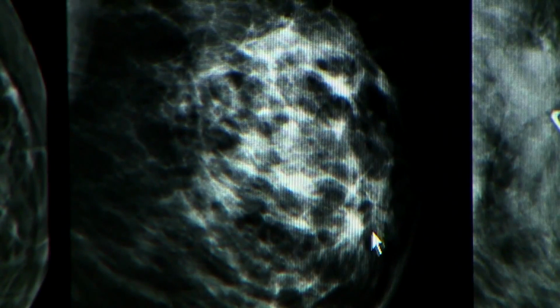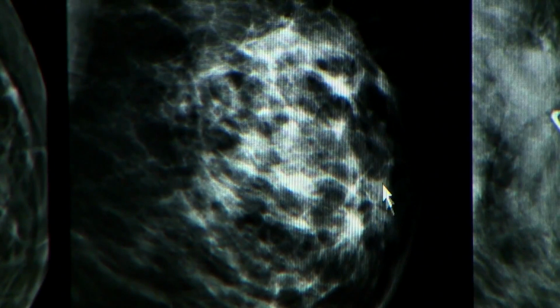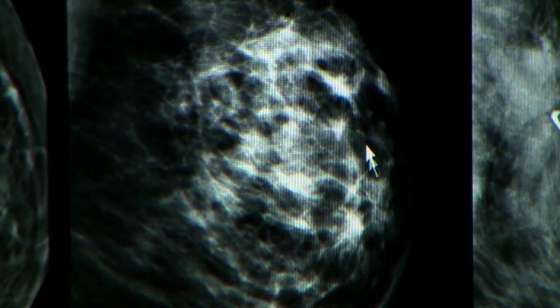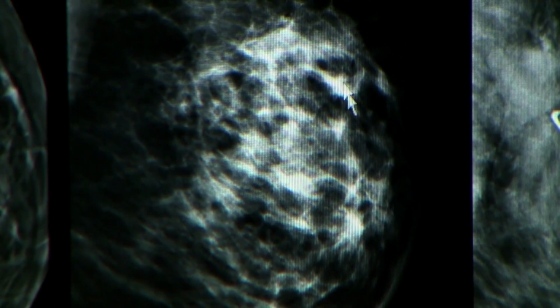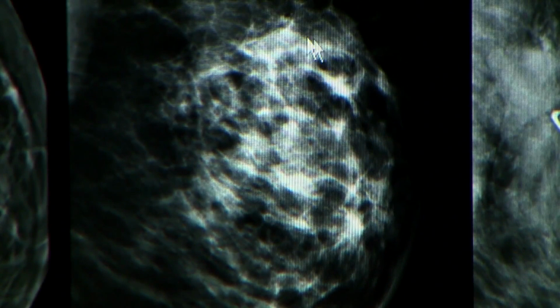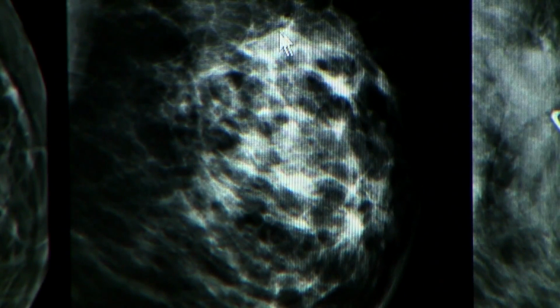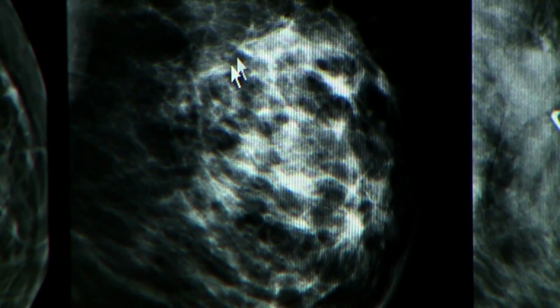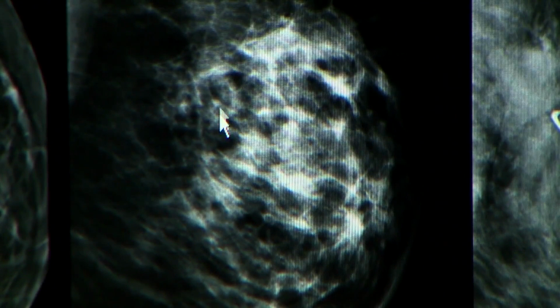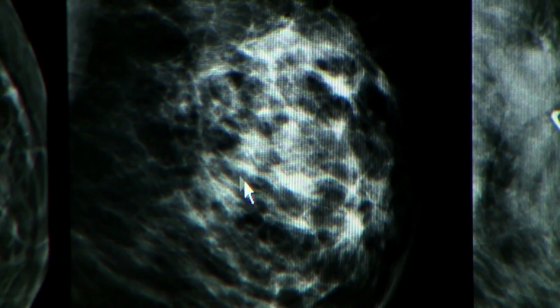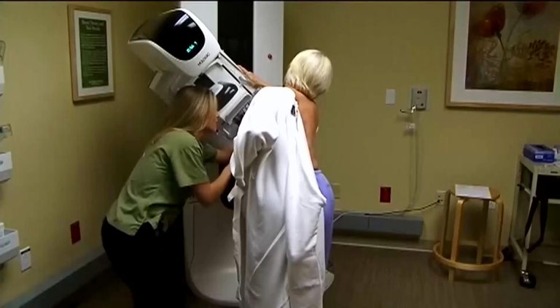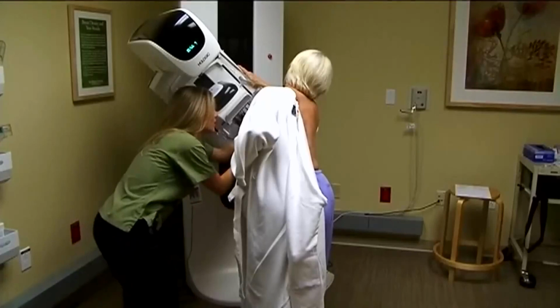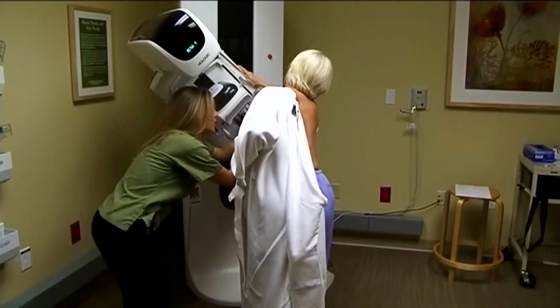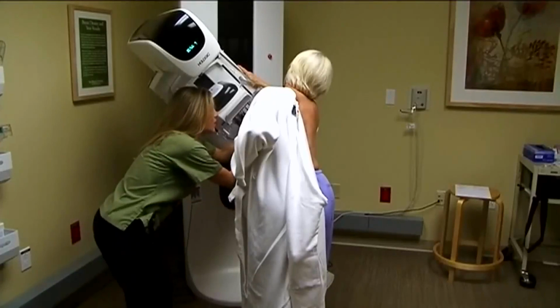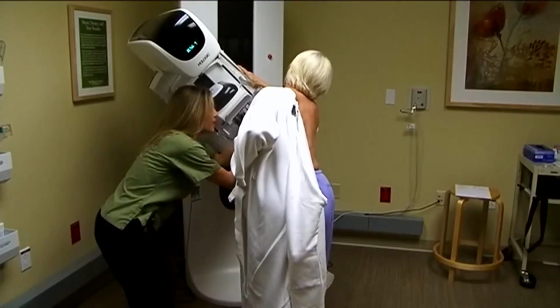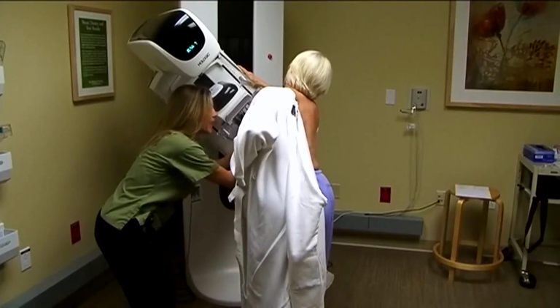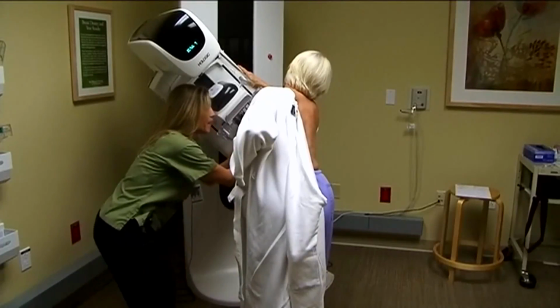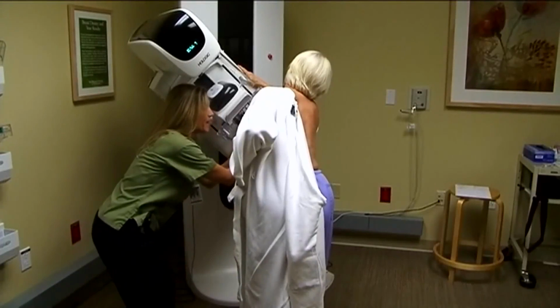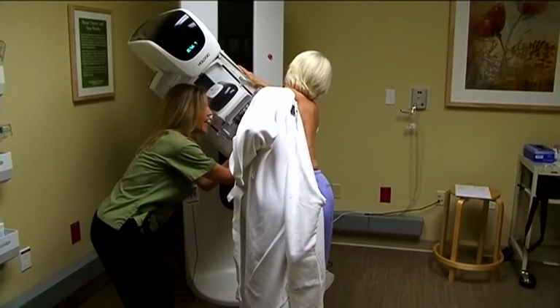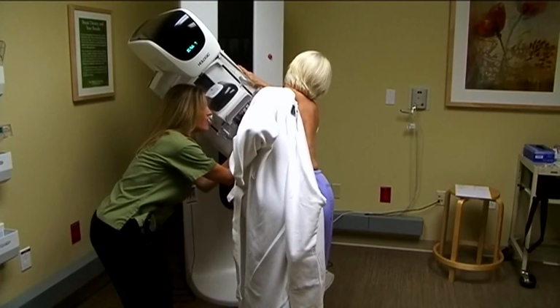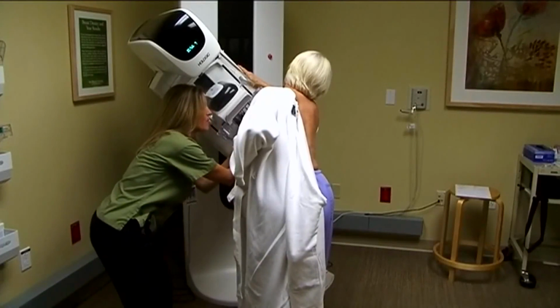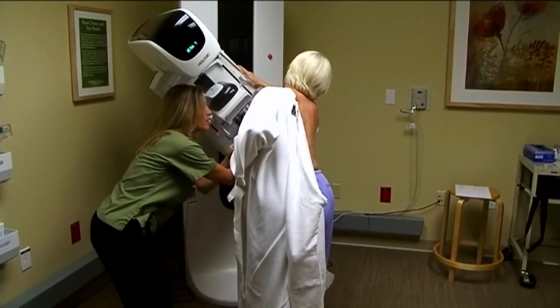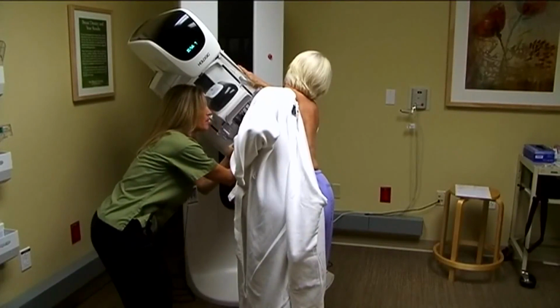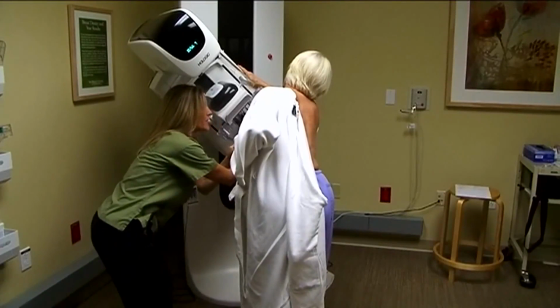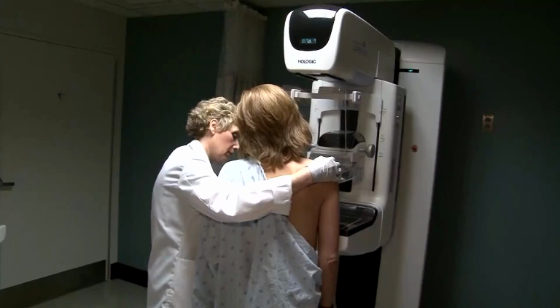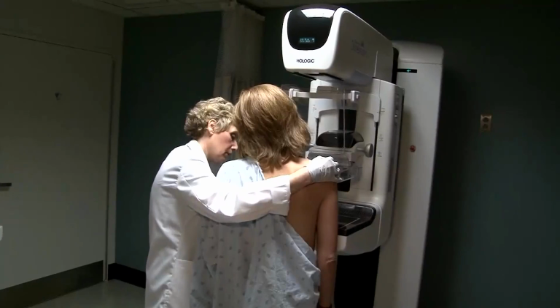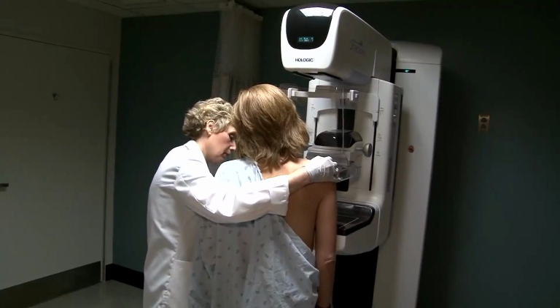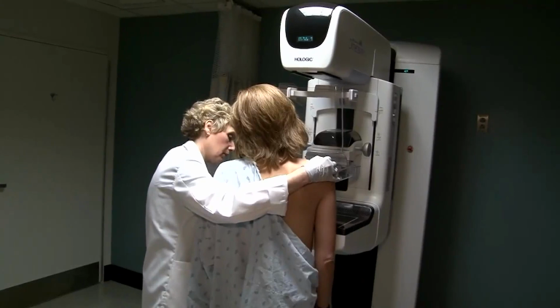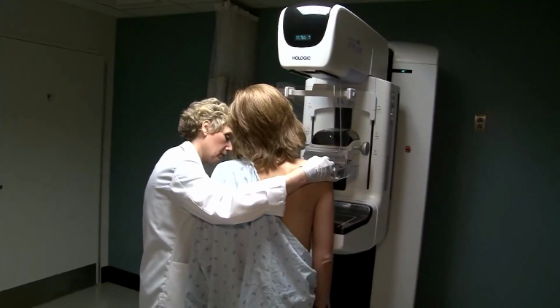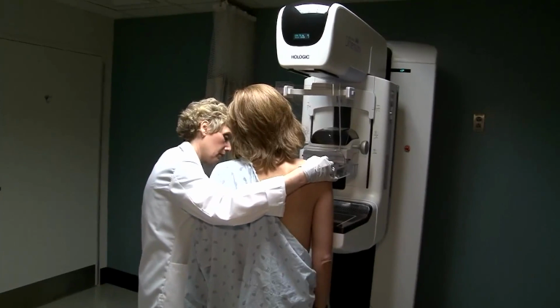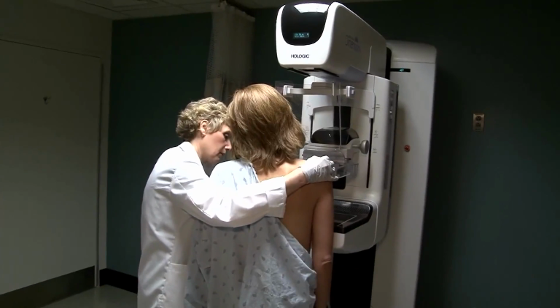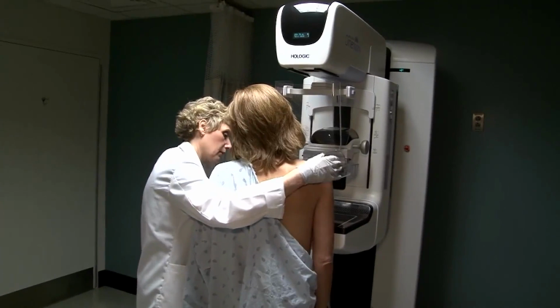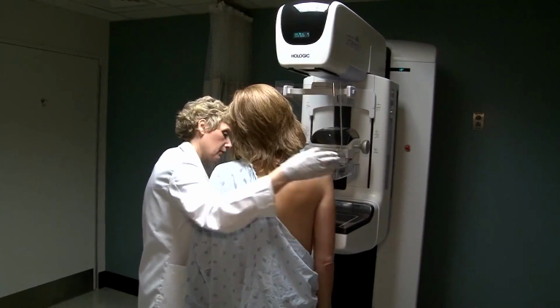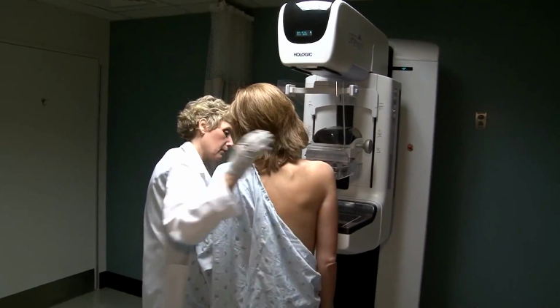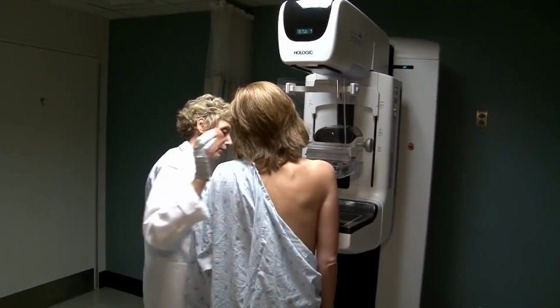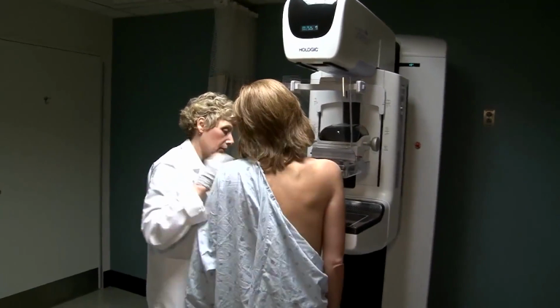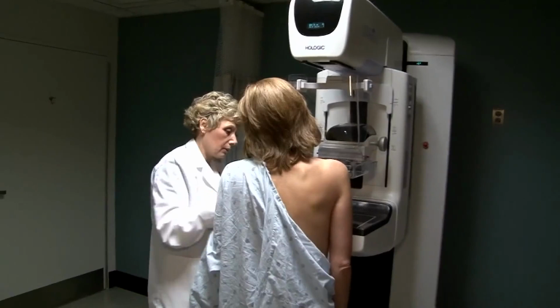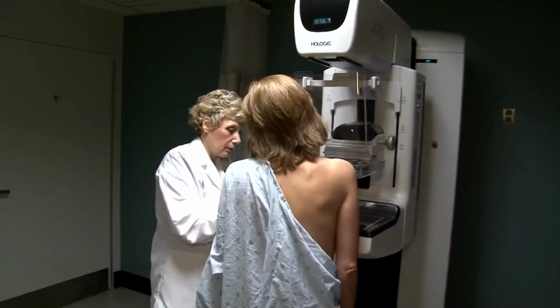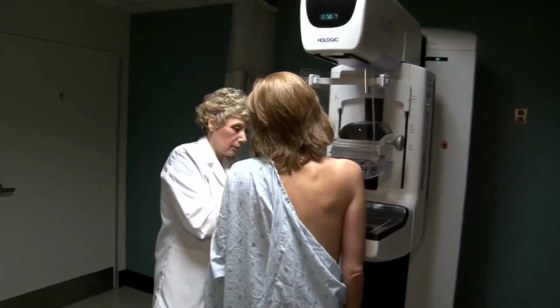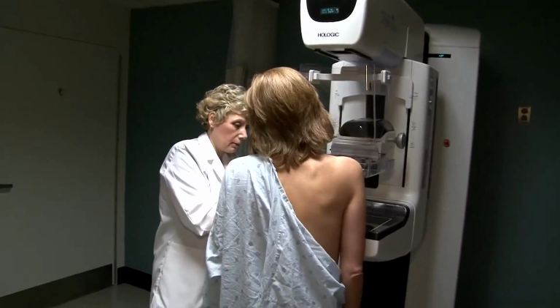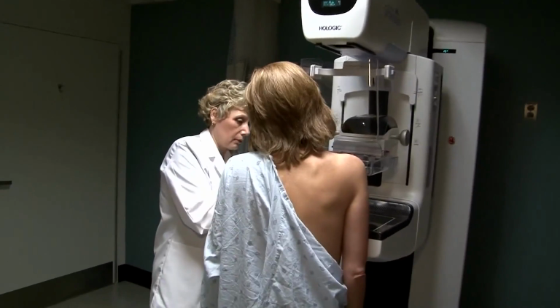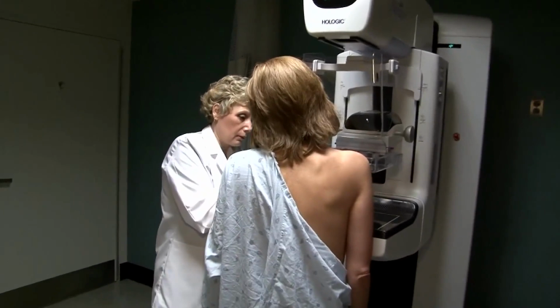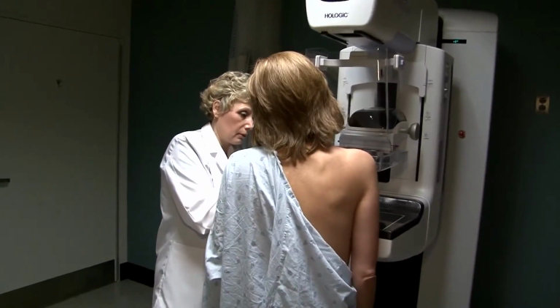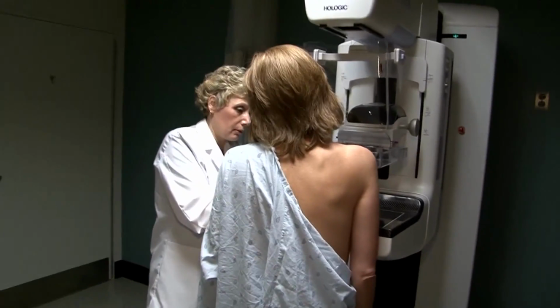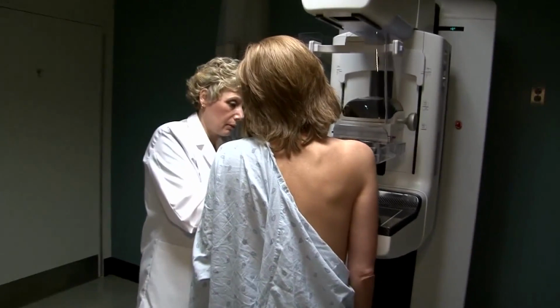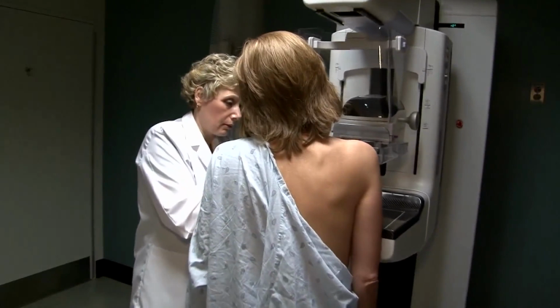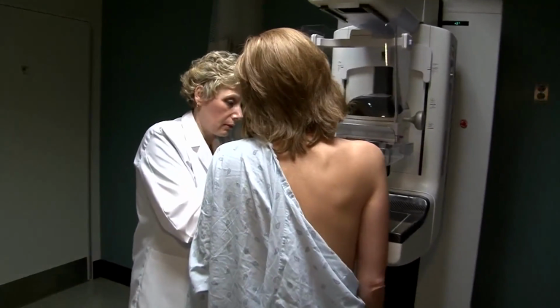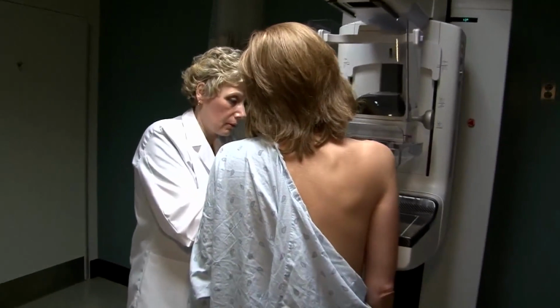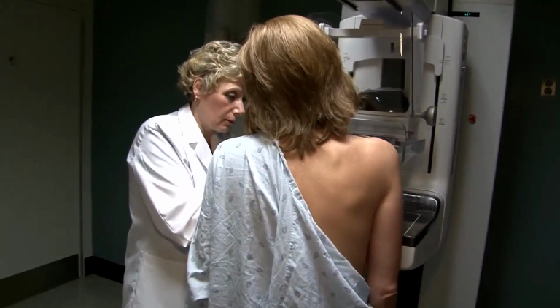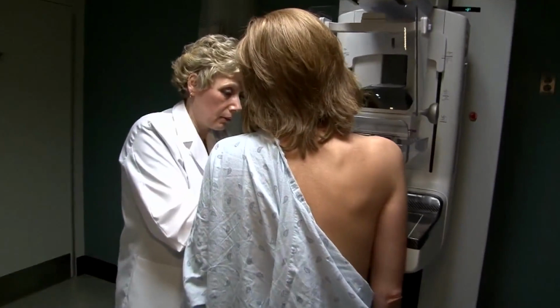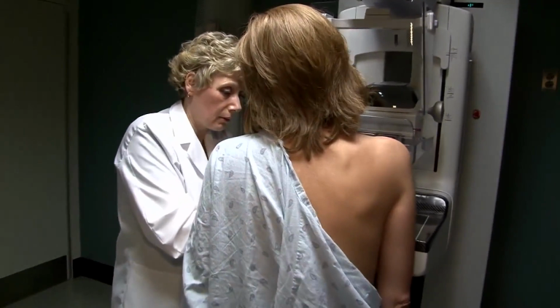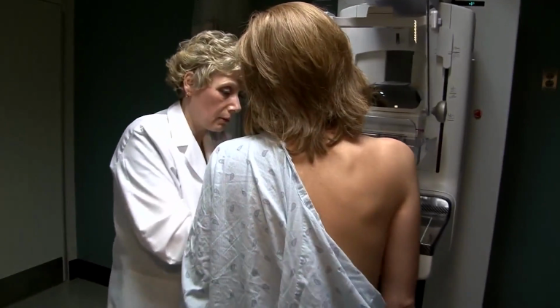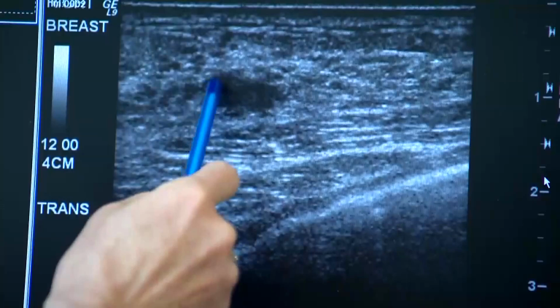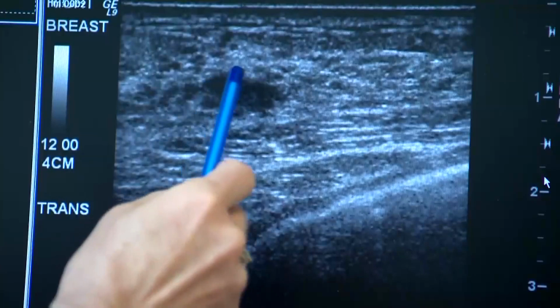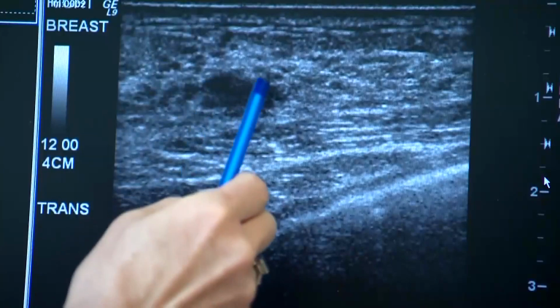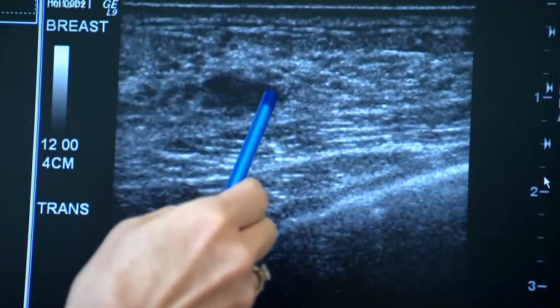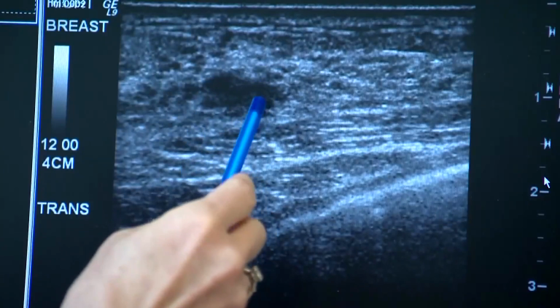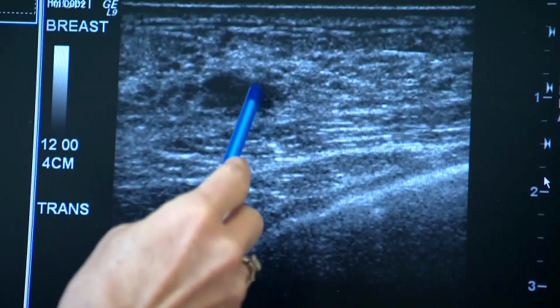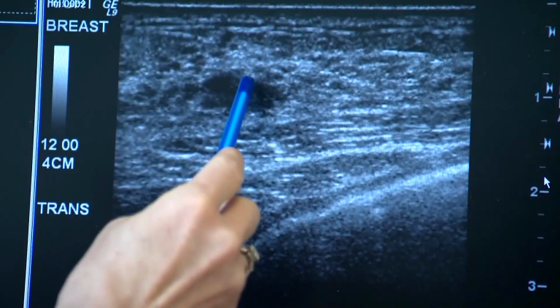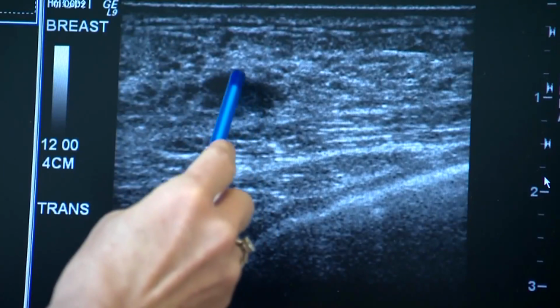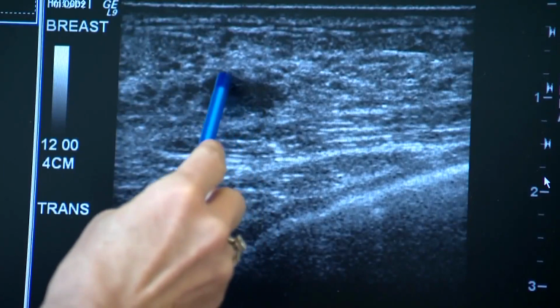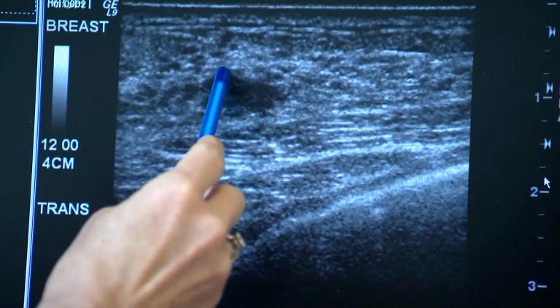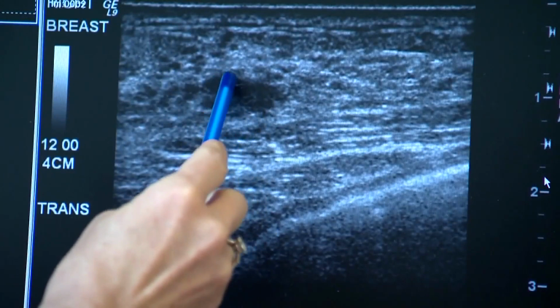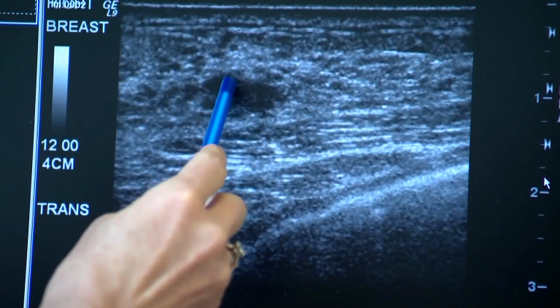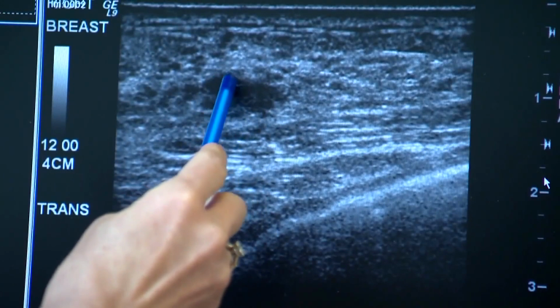So experts encourage women who fall into that category to consider additional imaging tests, such as a breast ultrasound or MRI.